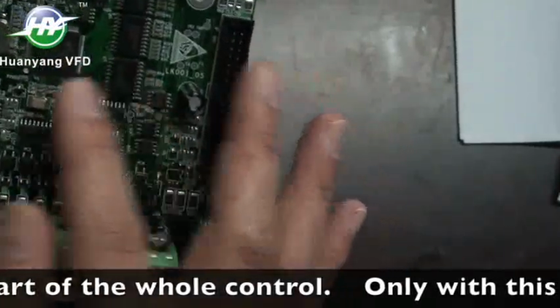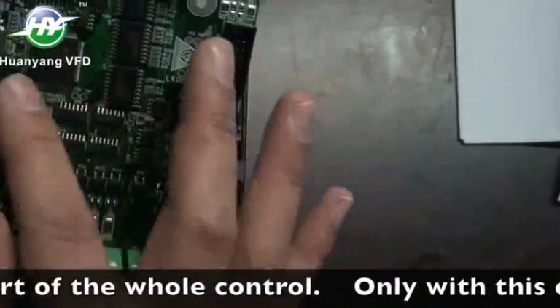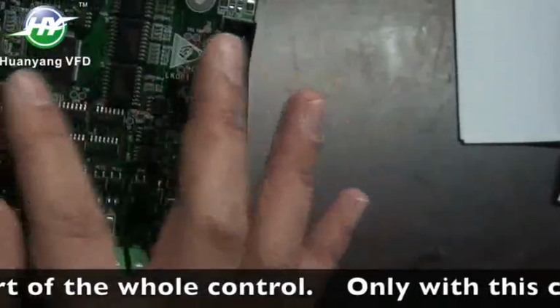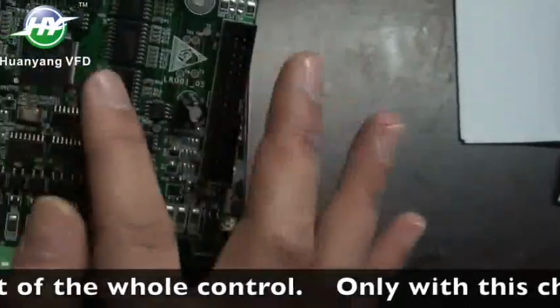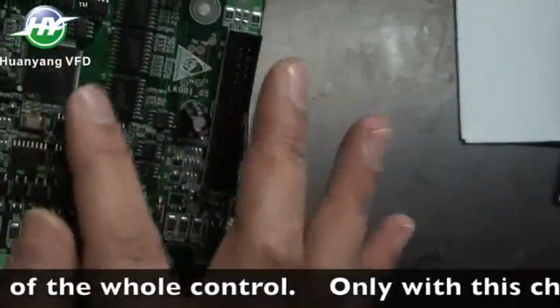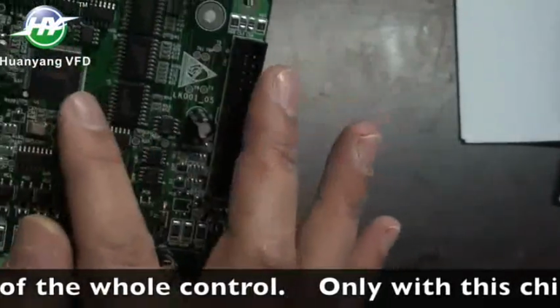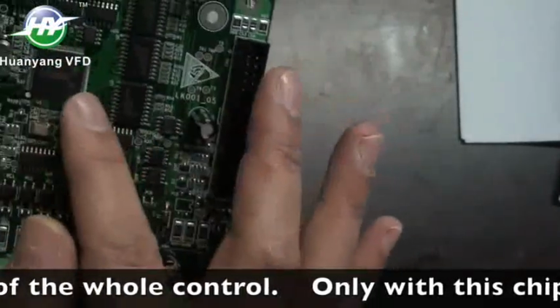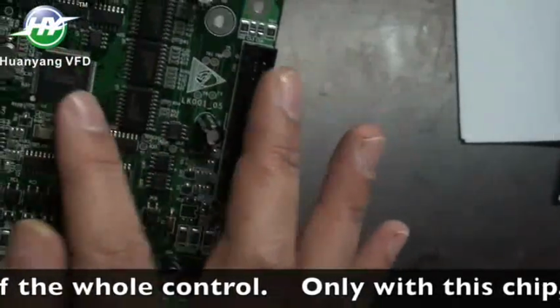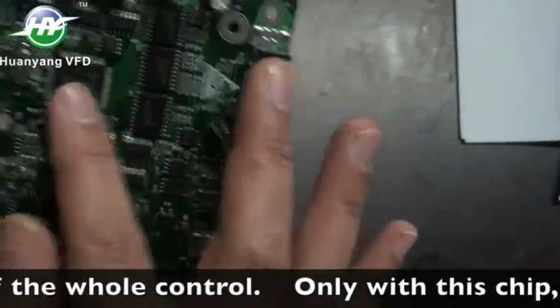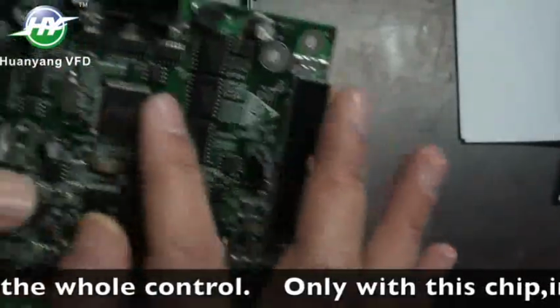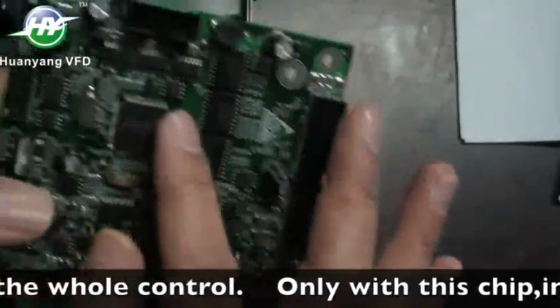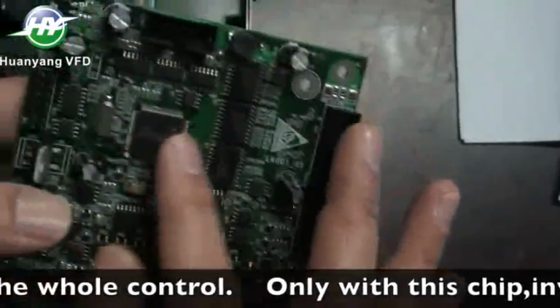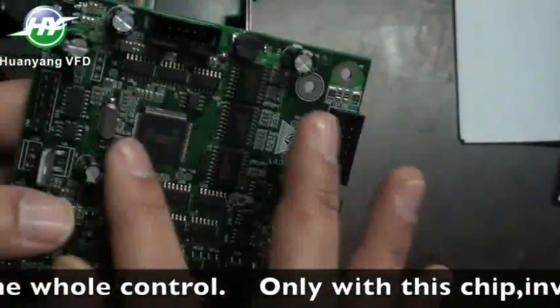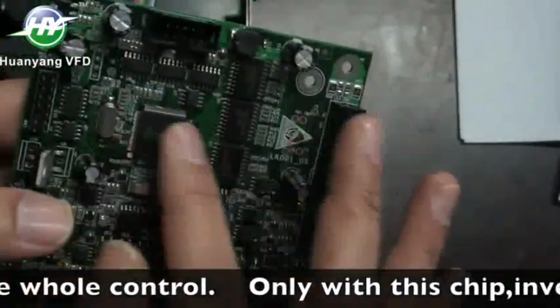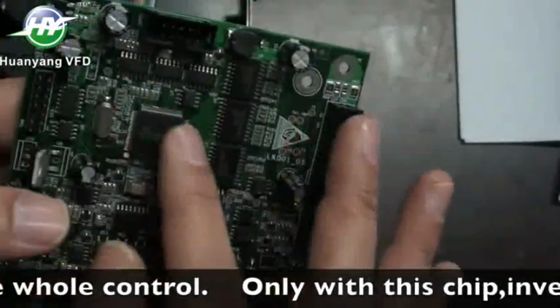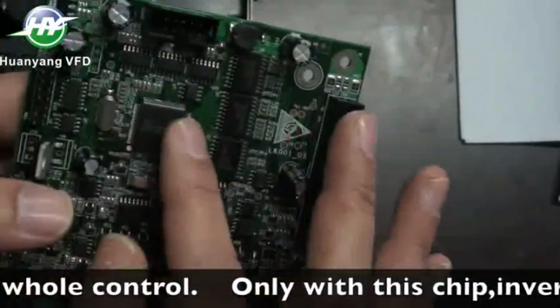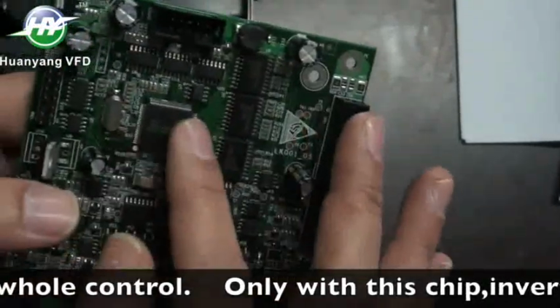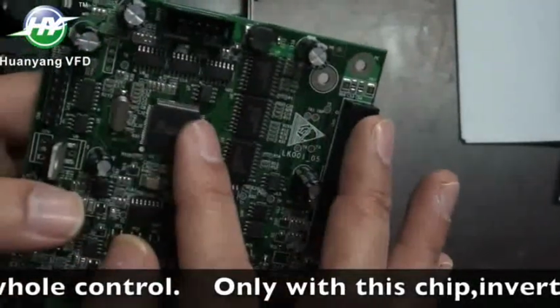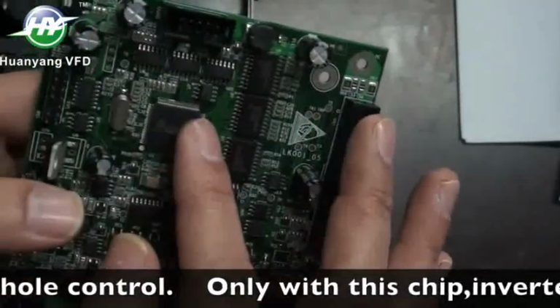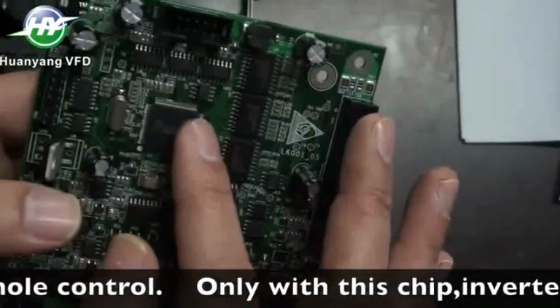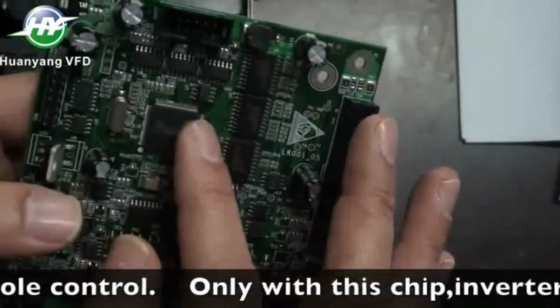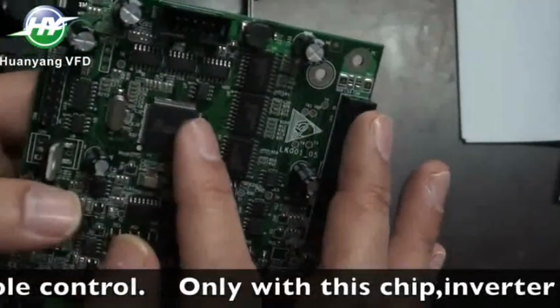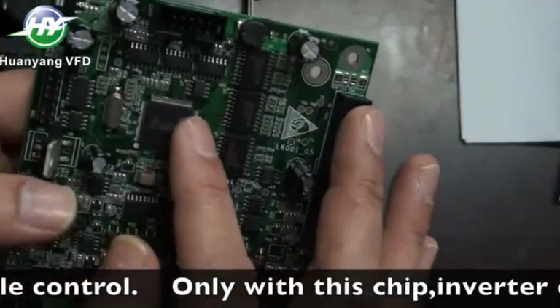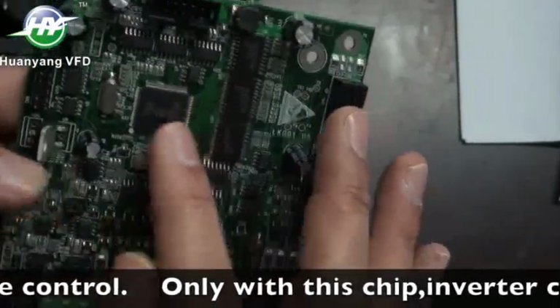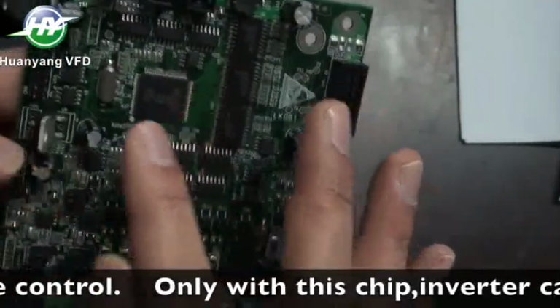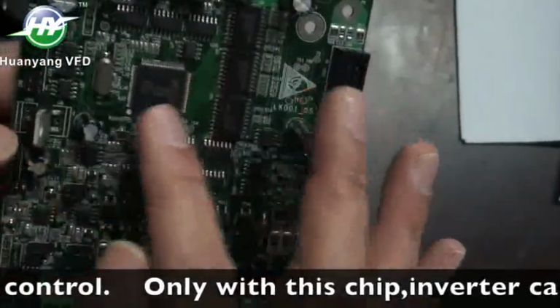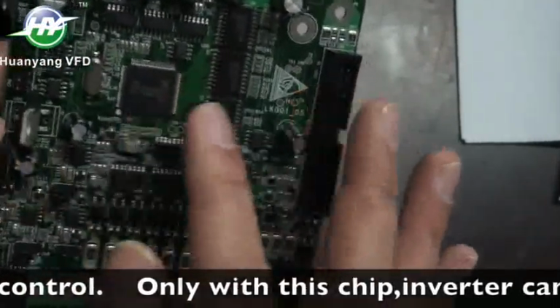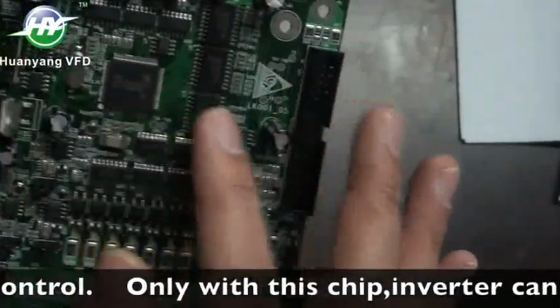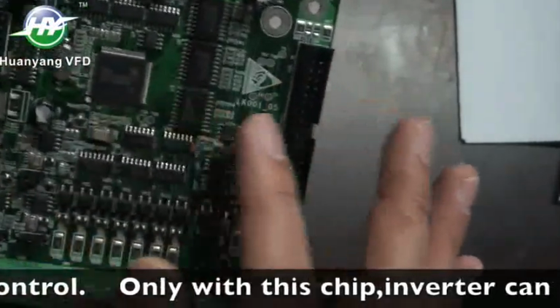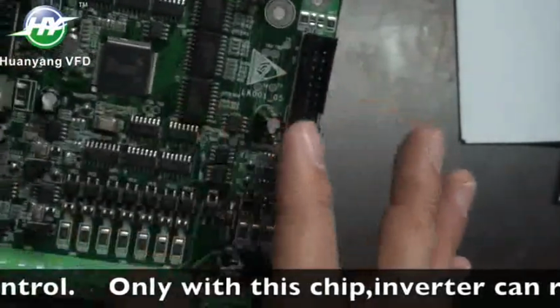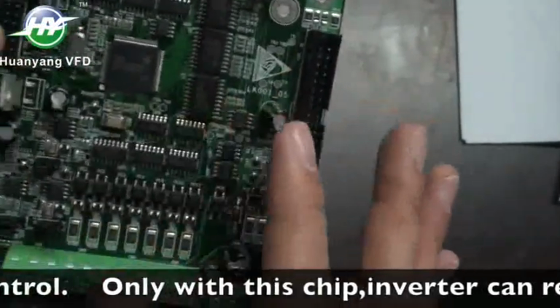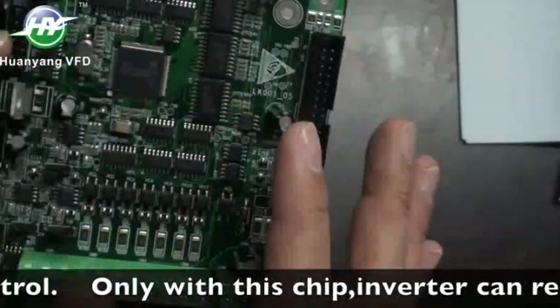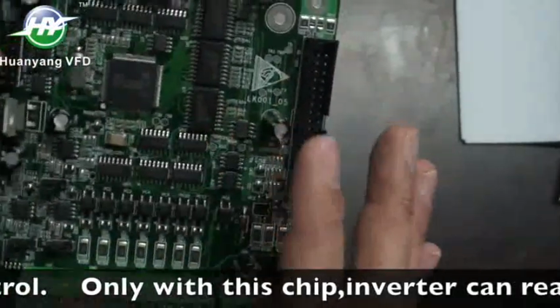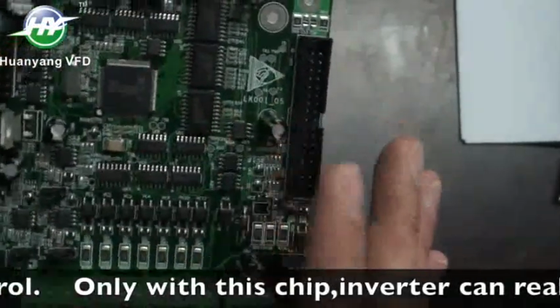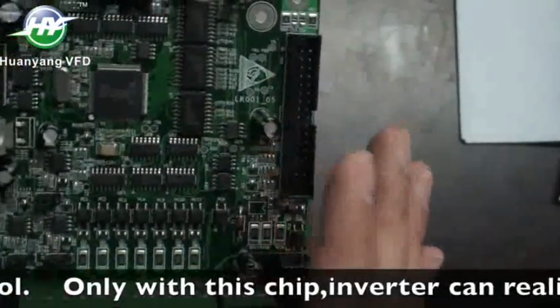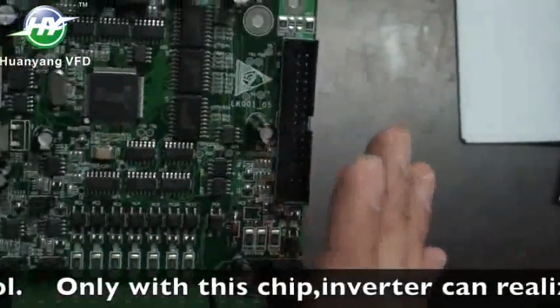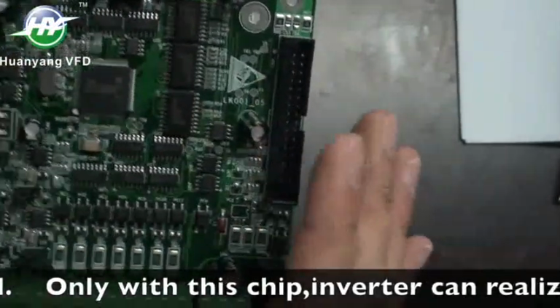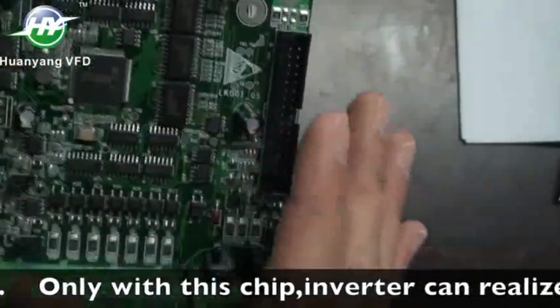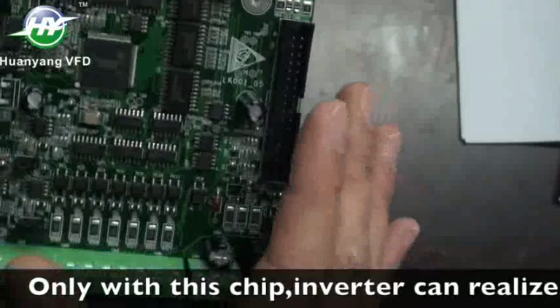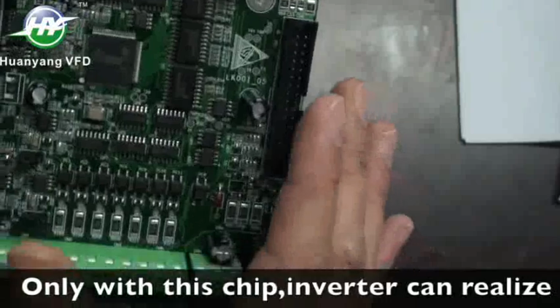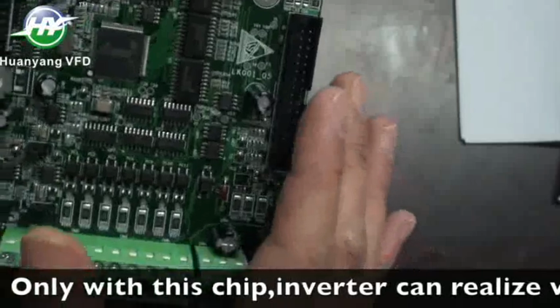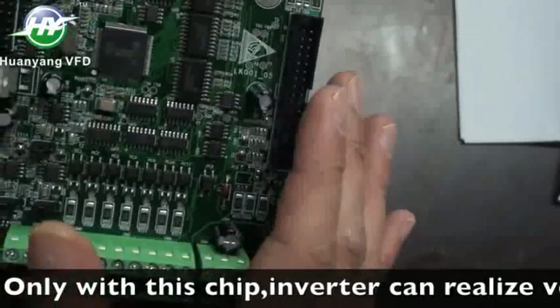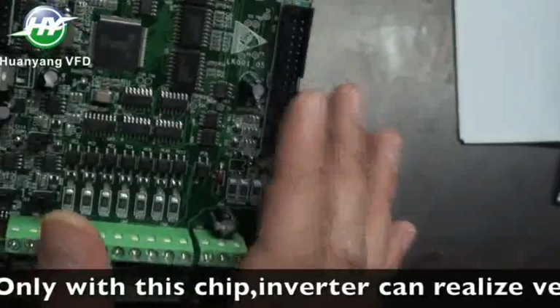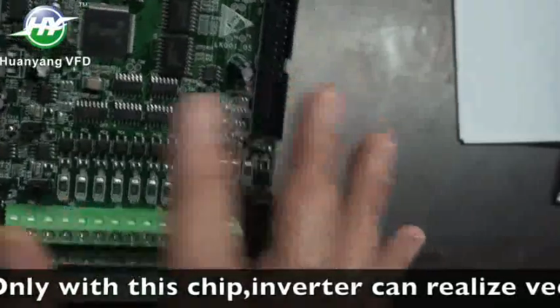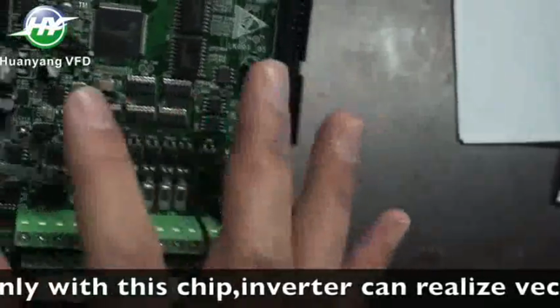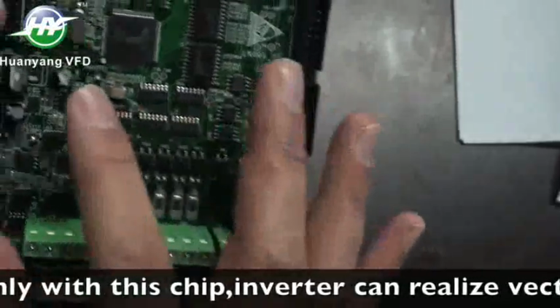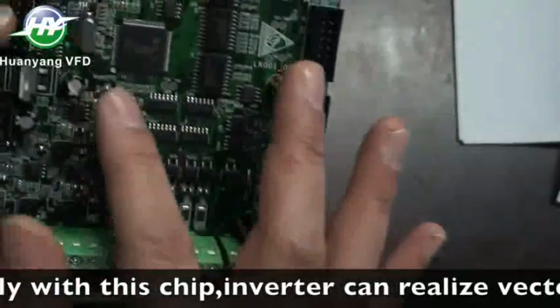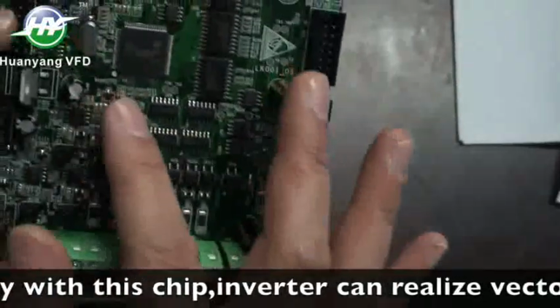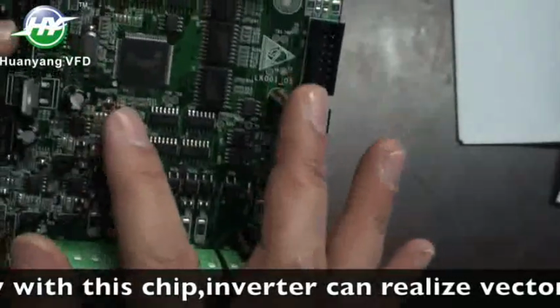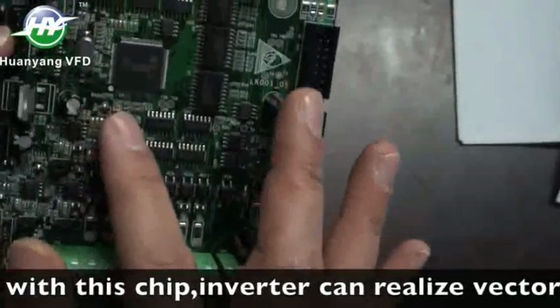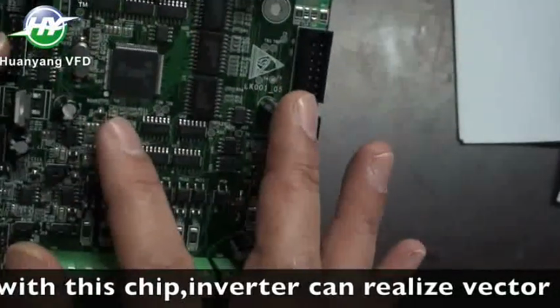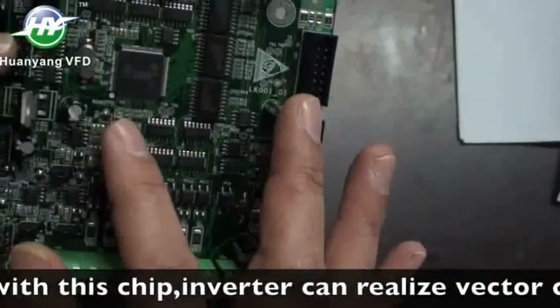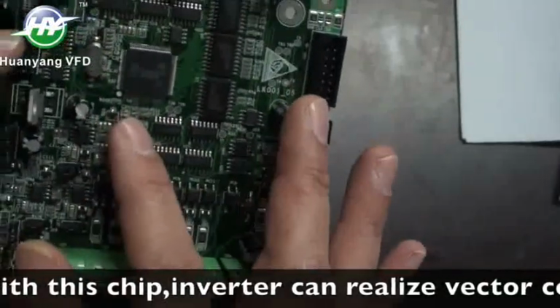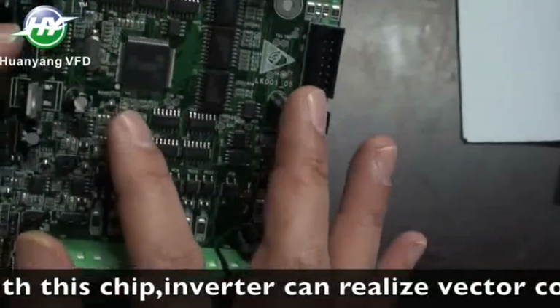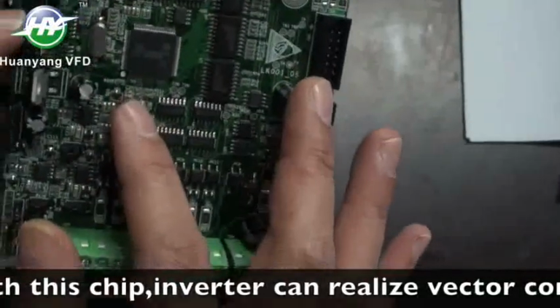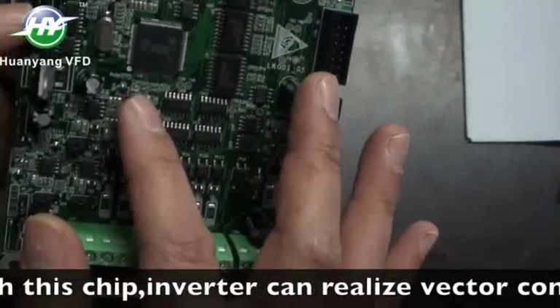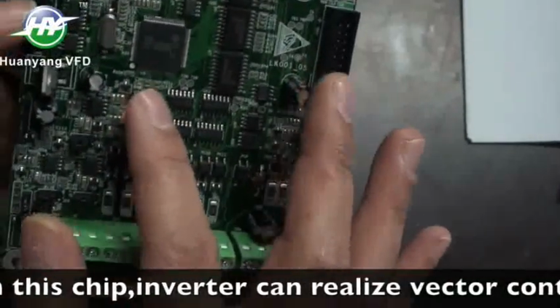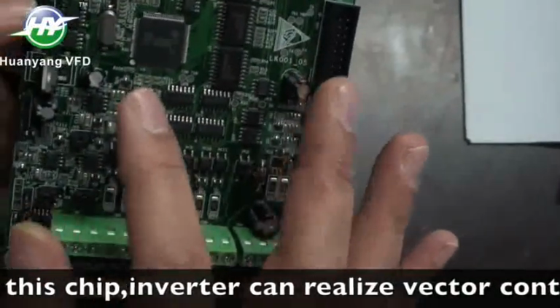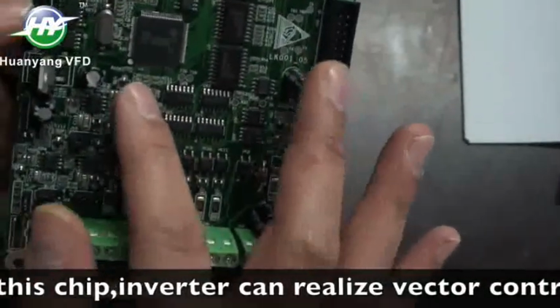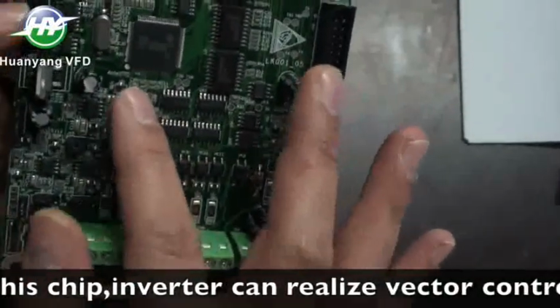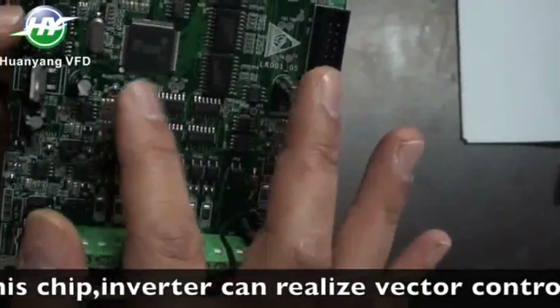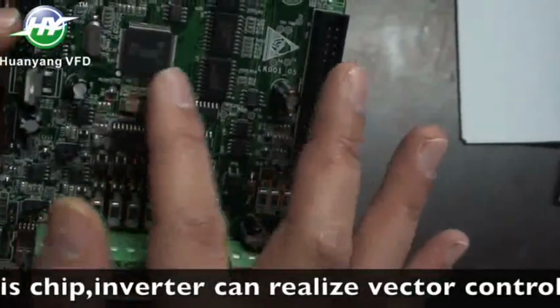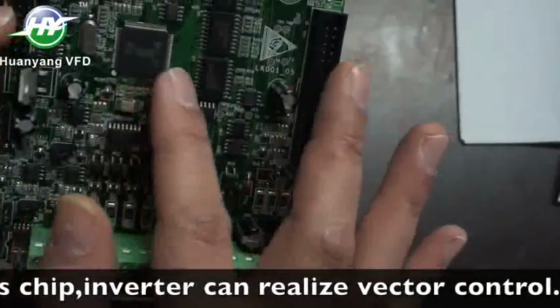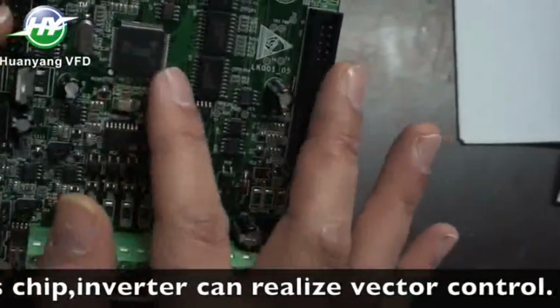Only with this chip can the inverter realize vector control.